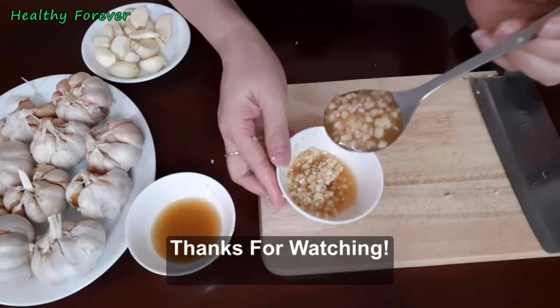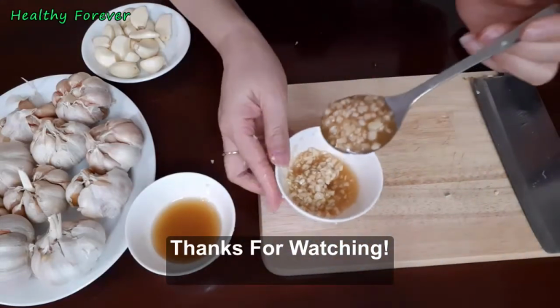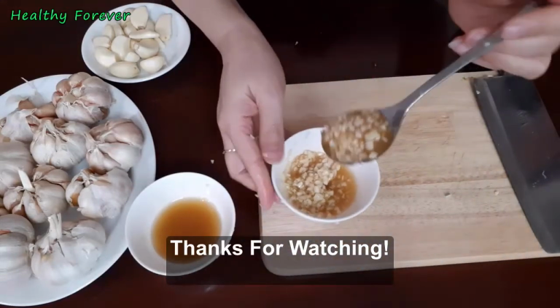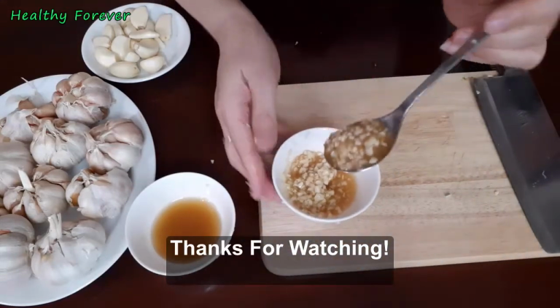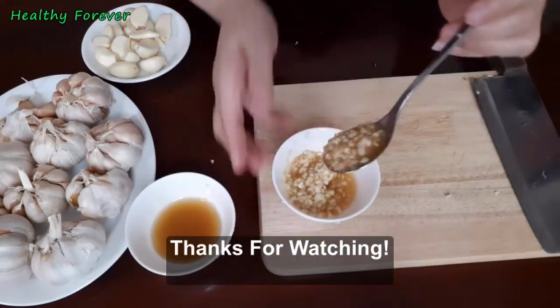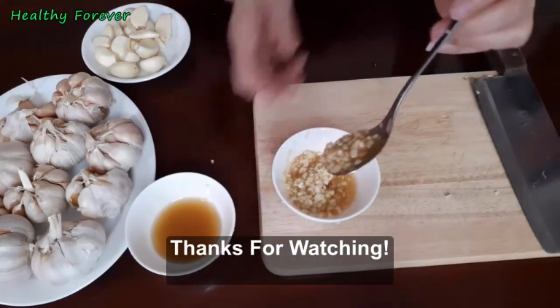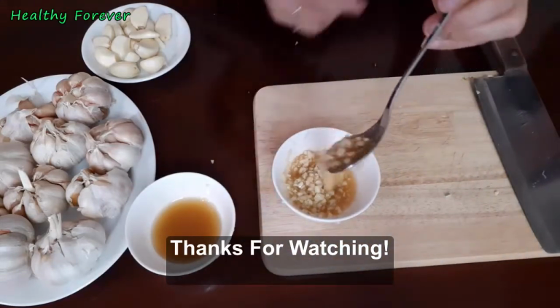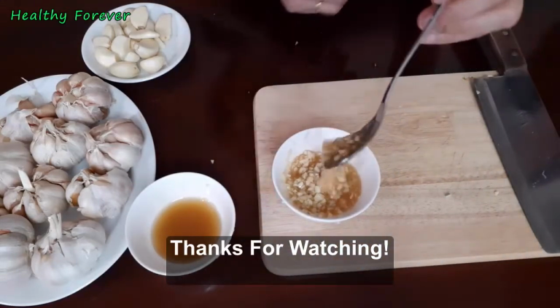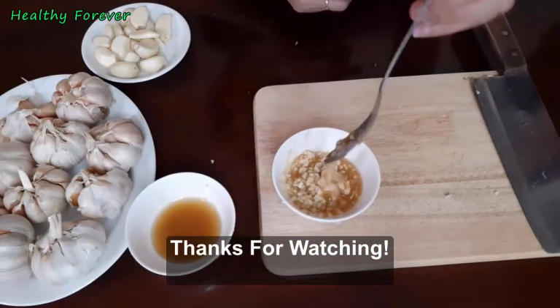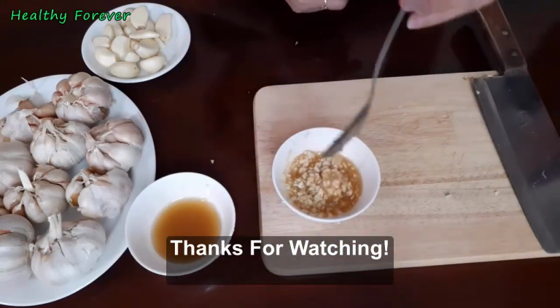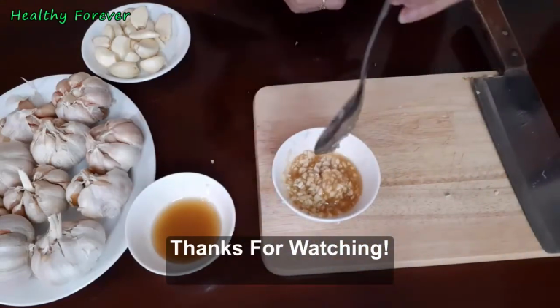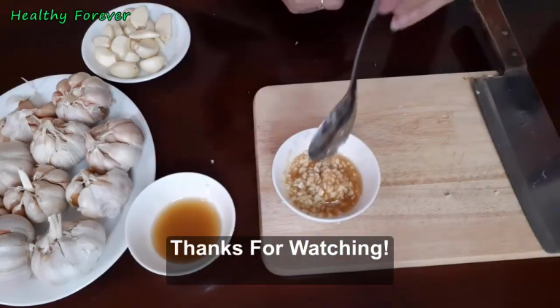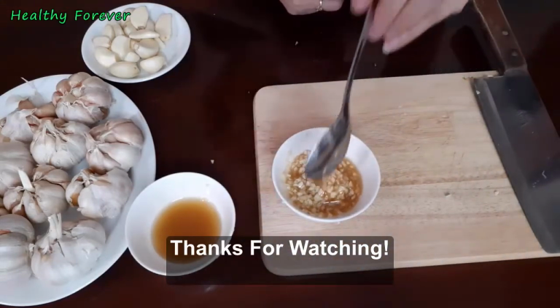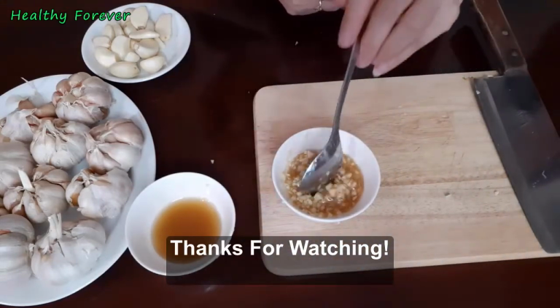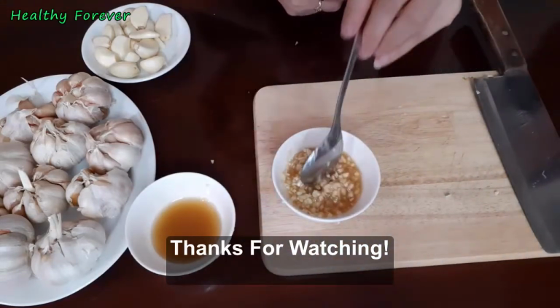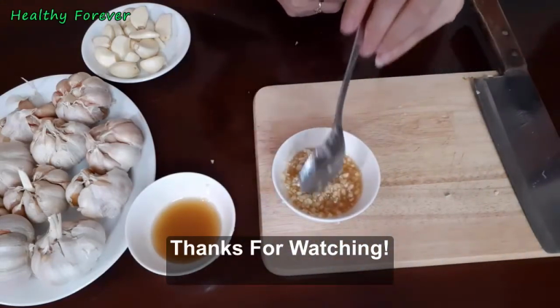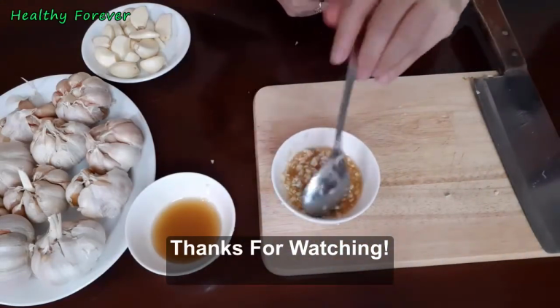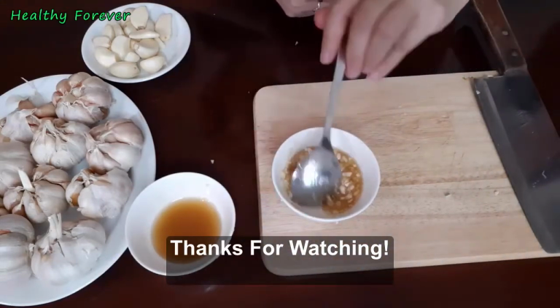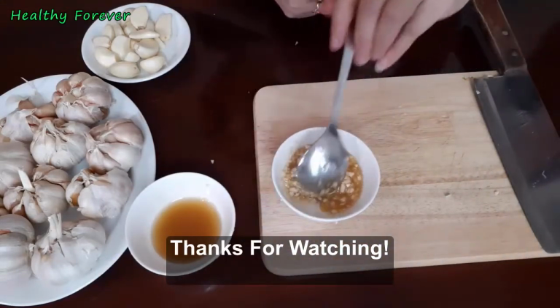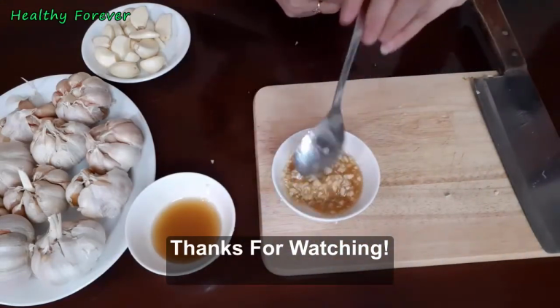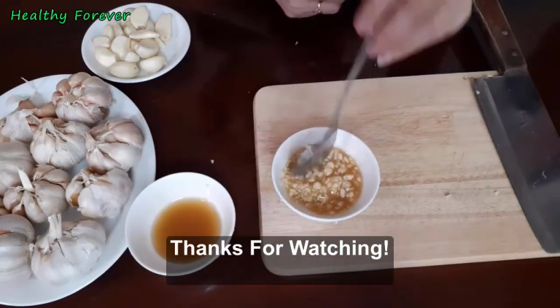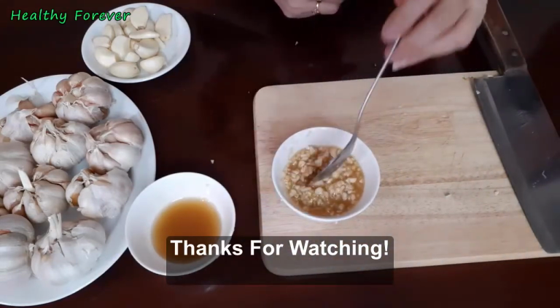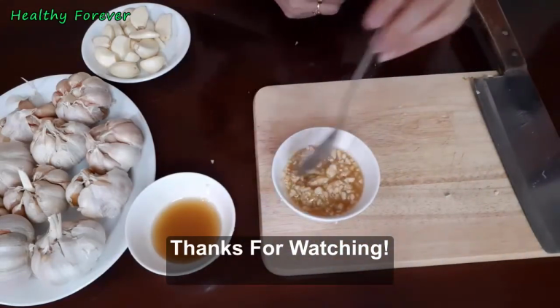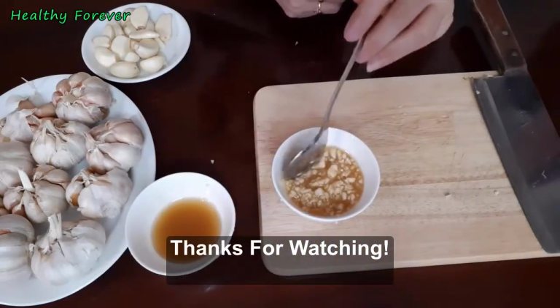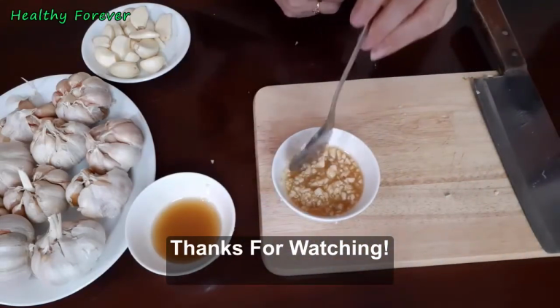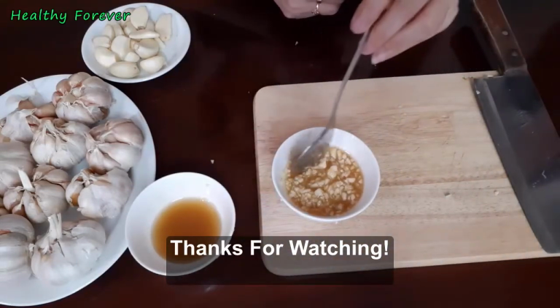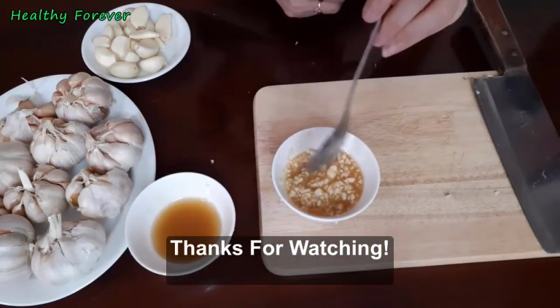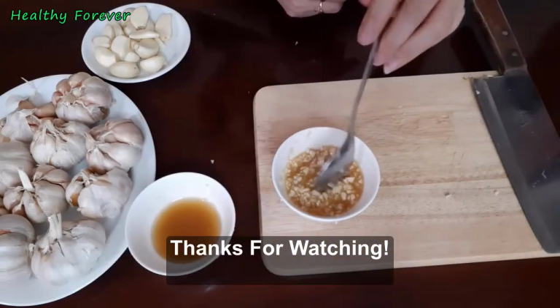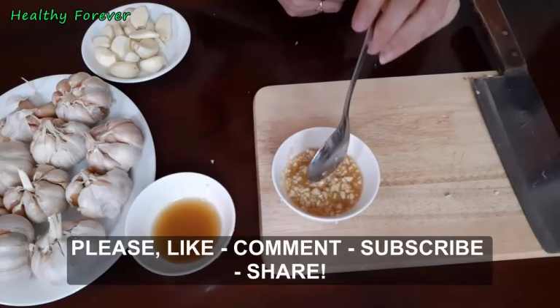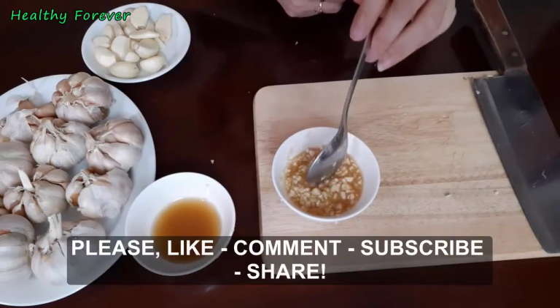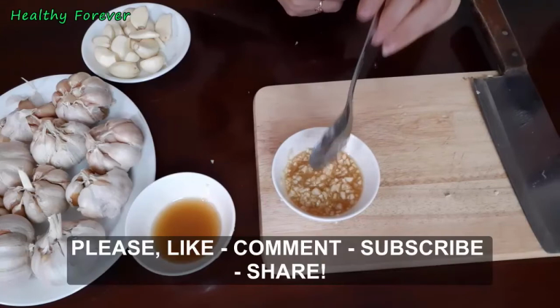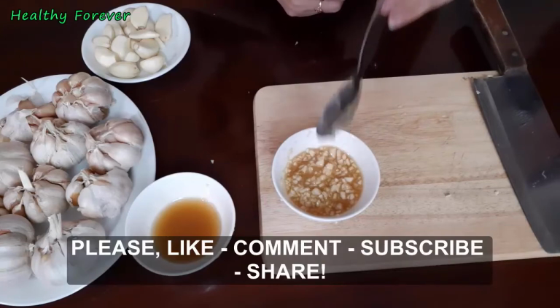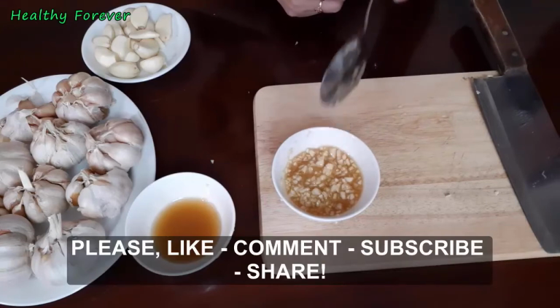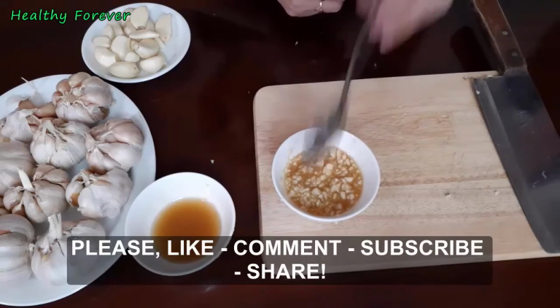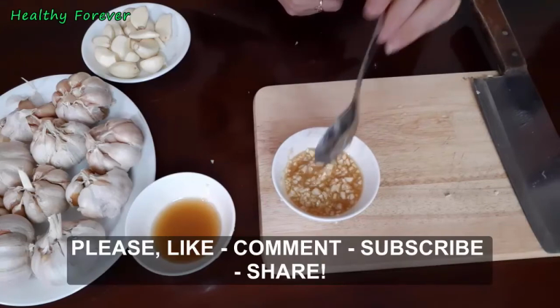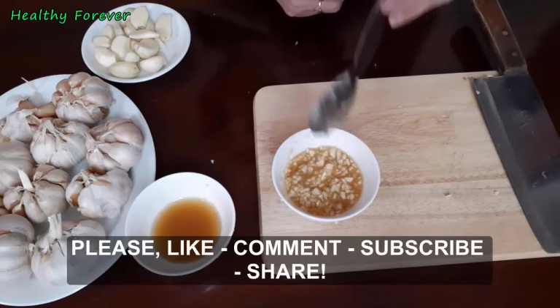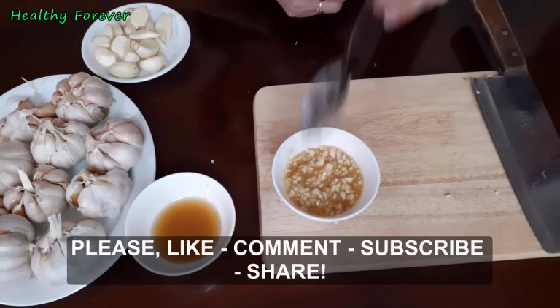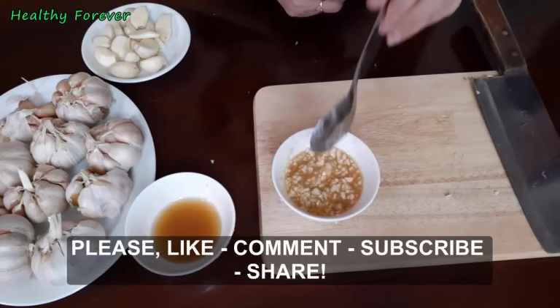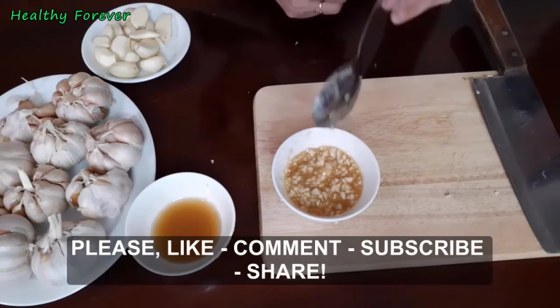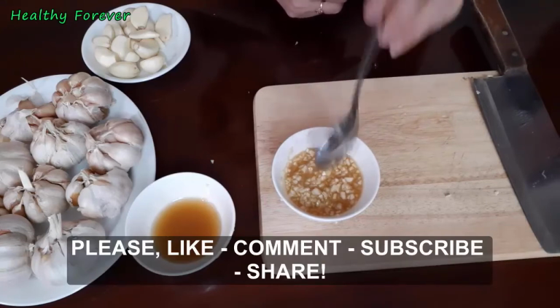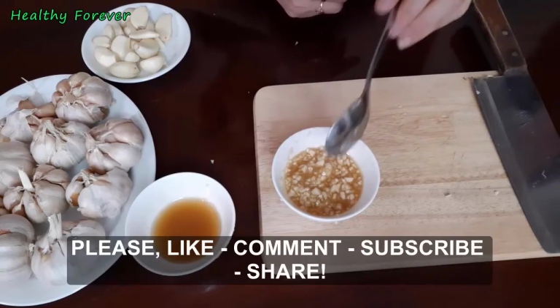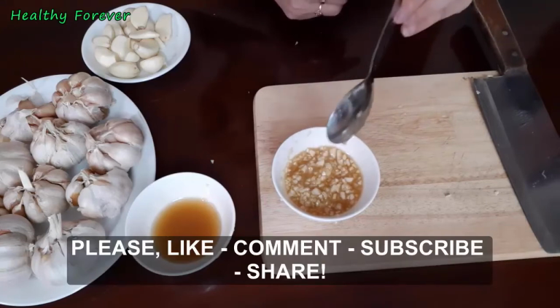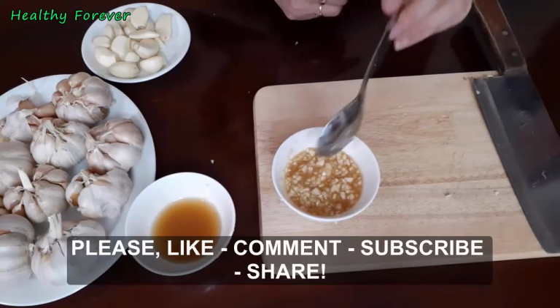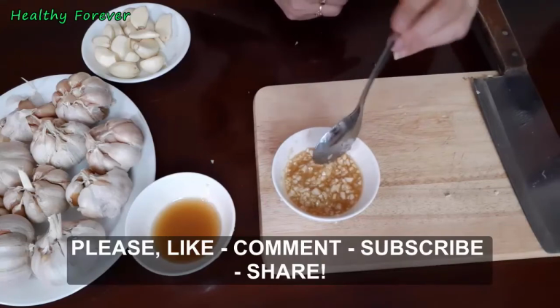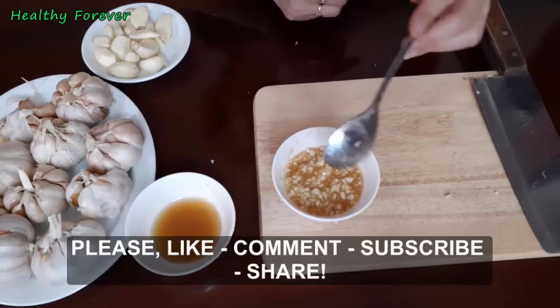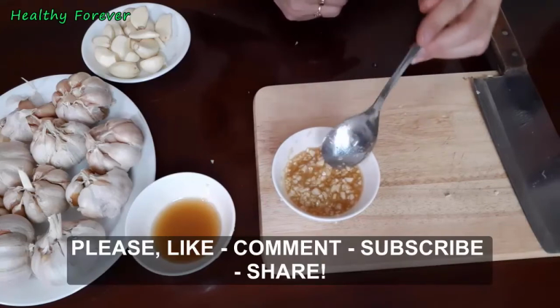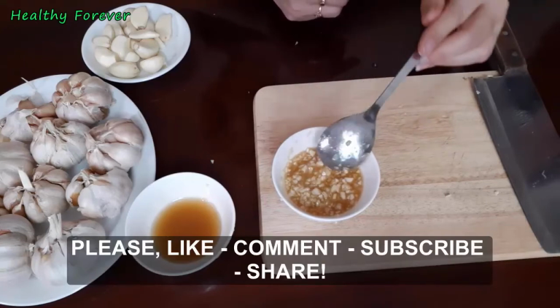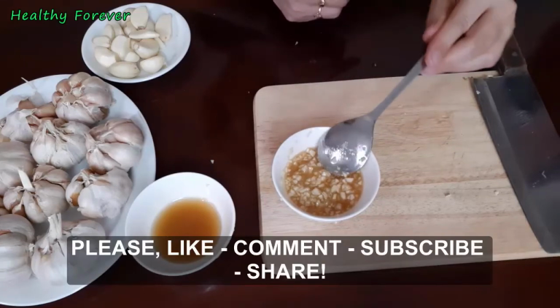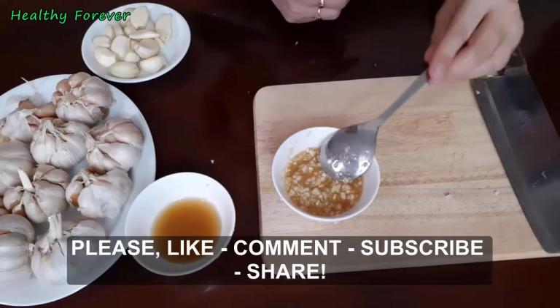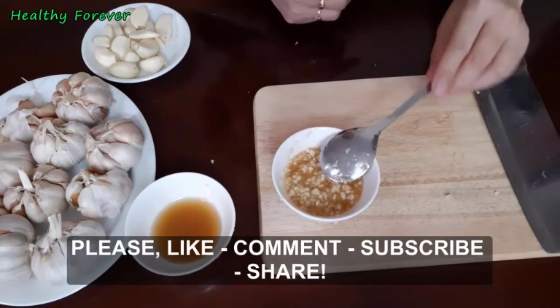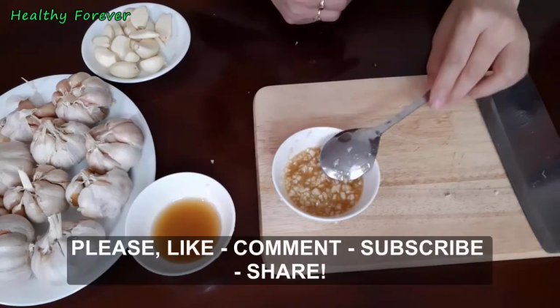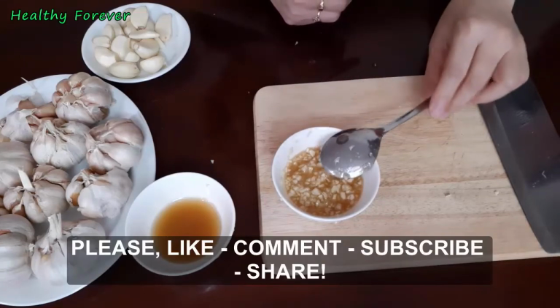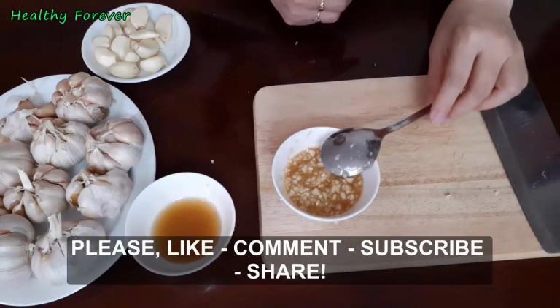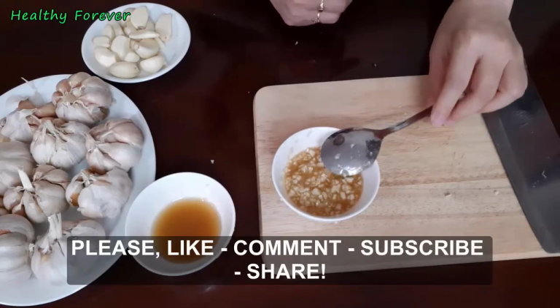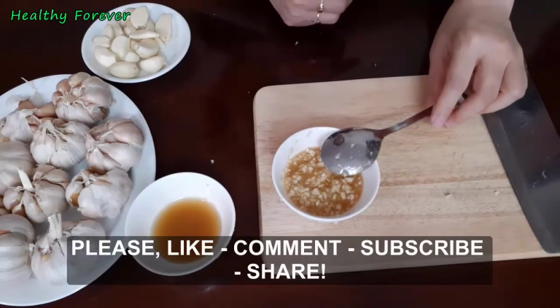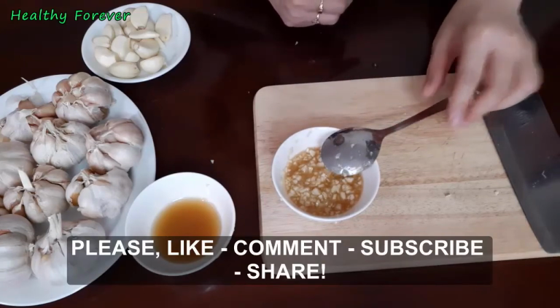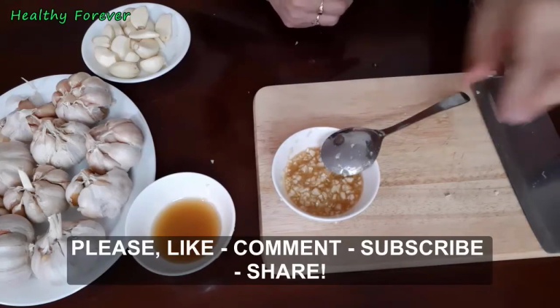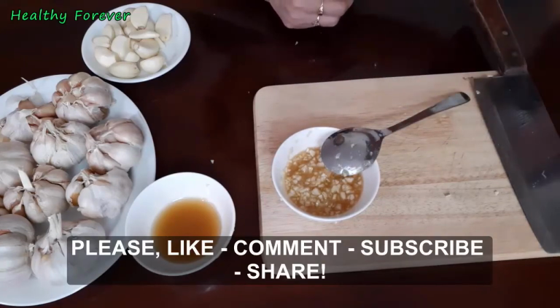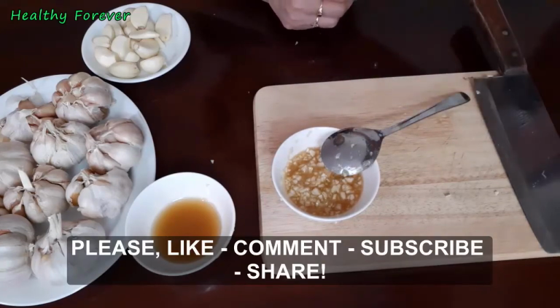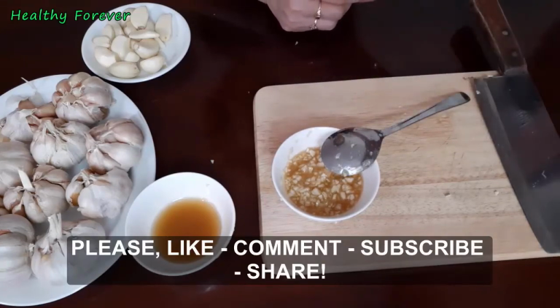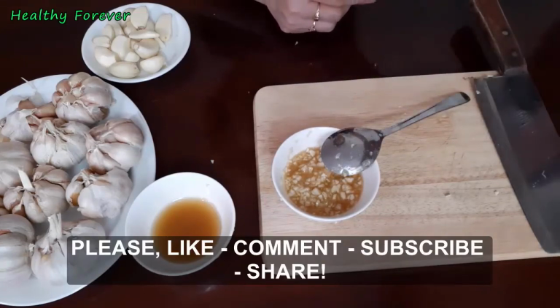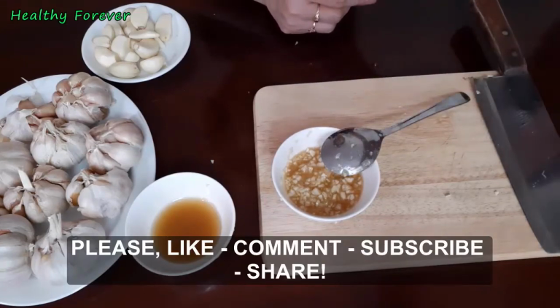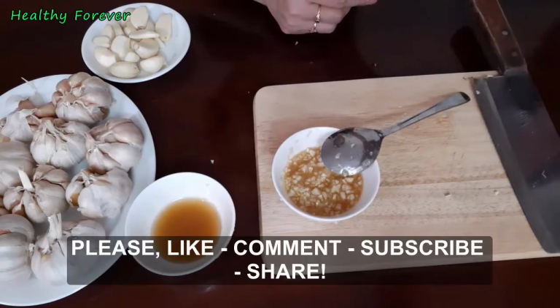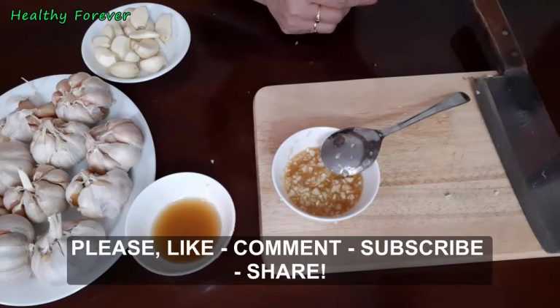If you like the video, give it a thumbs up and share it with your friends and family. If you want more recipes and tips, subscribe to the channel.